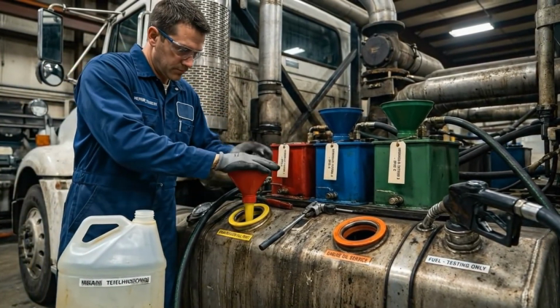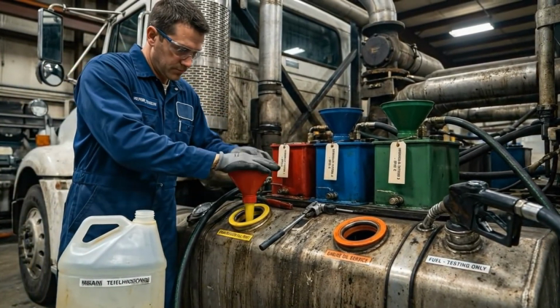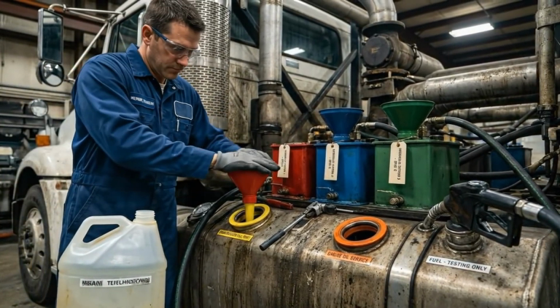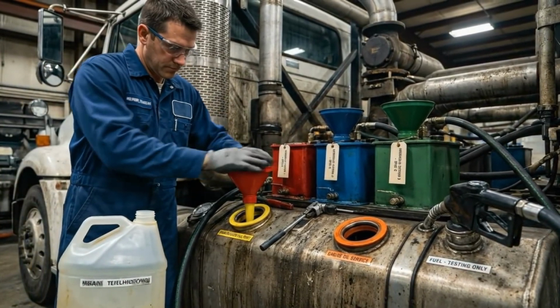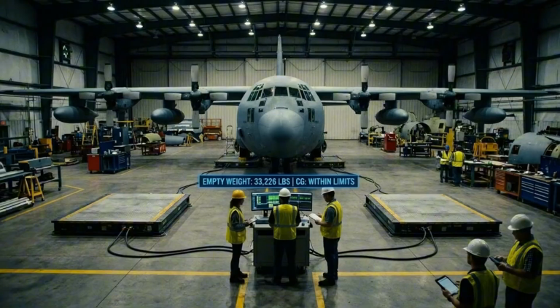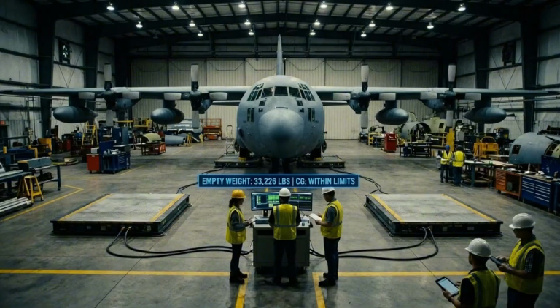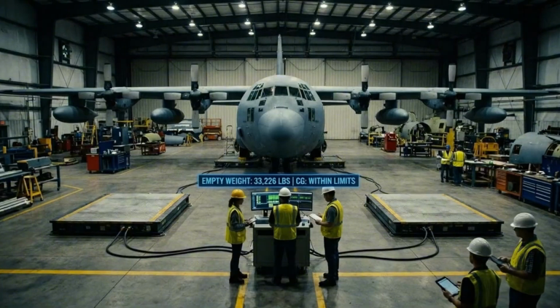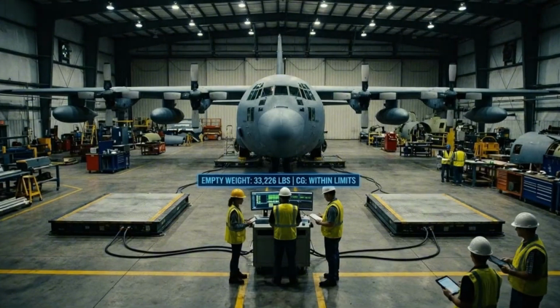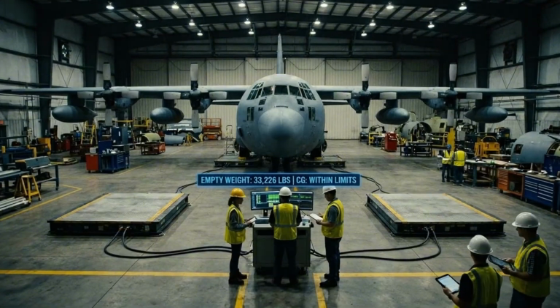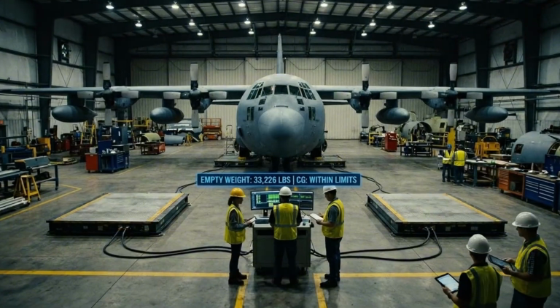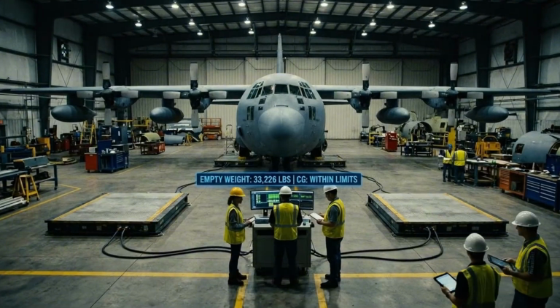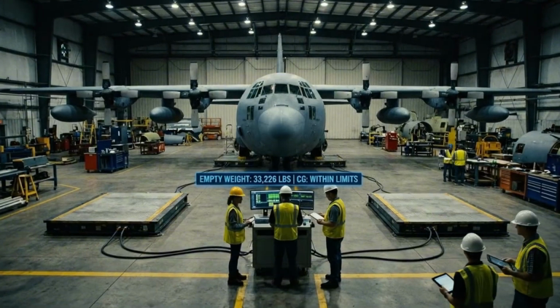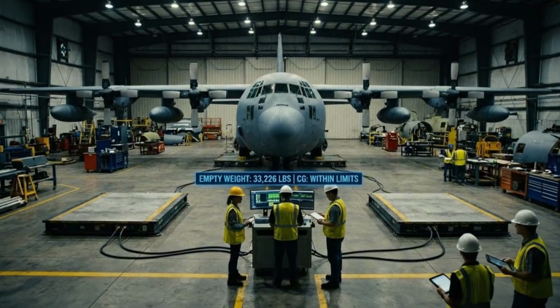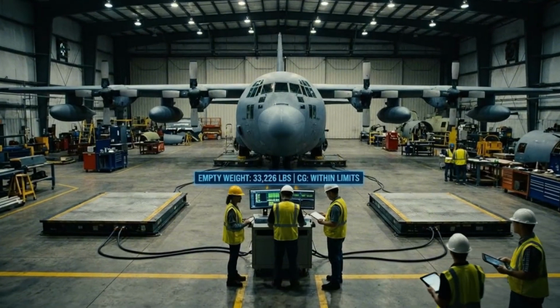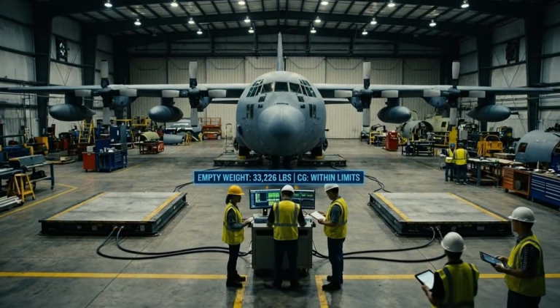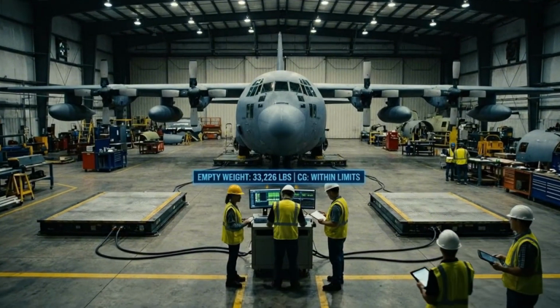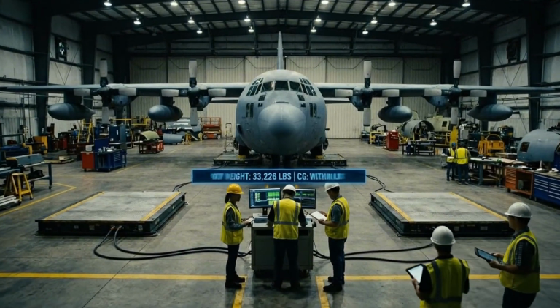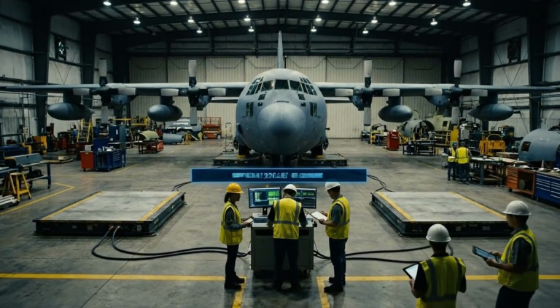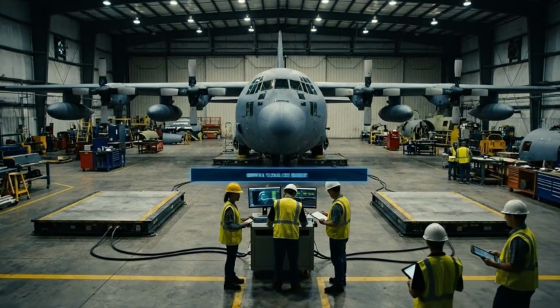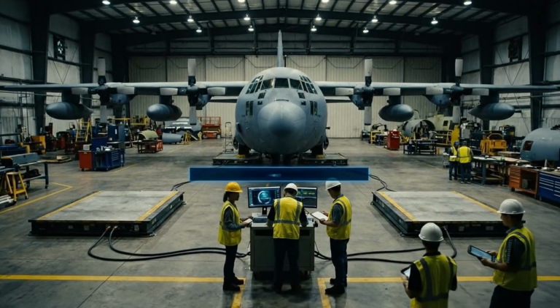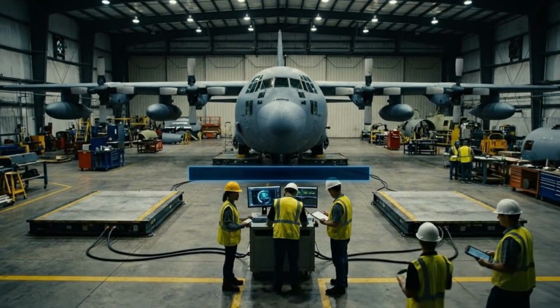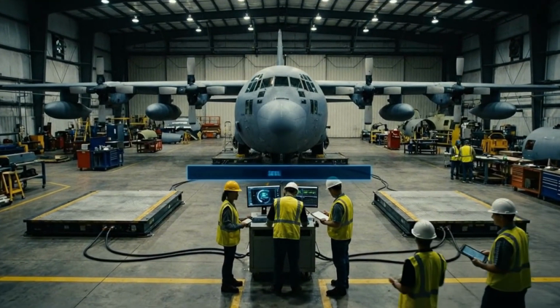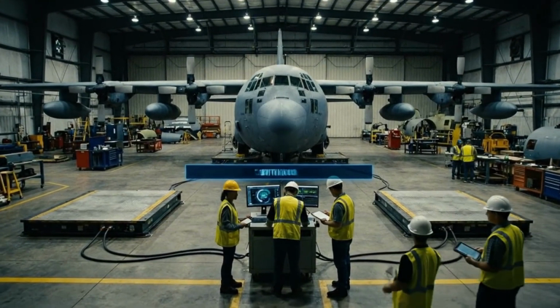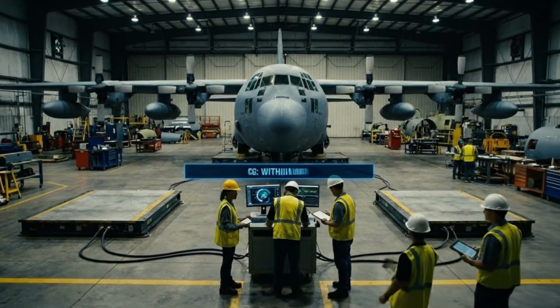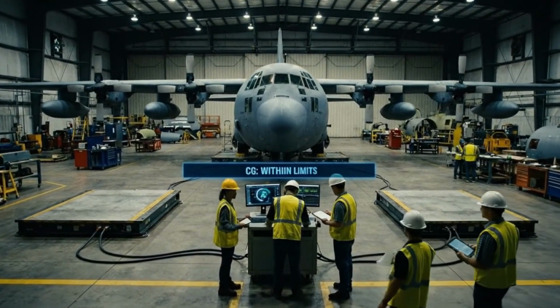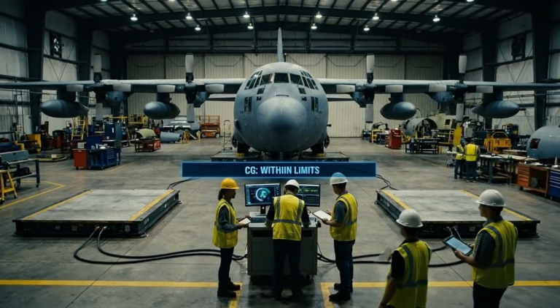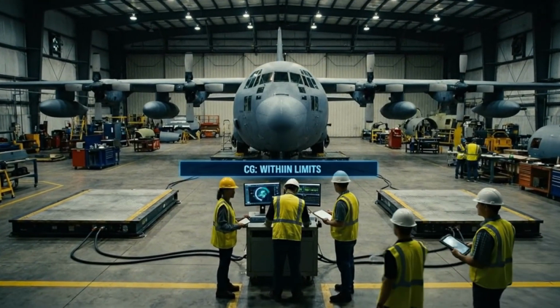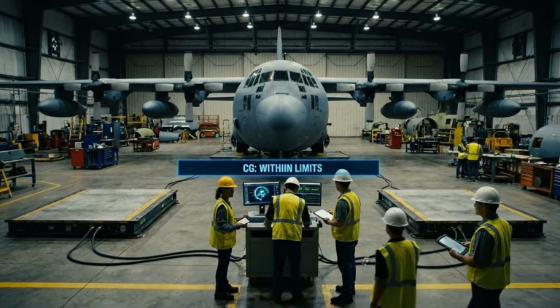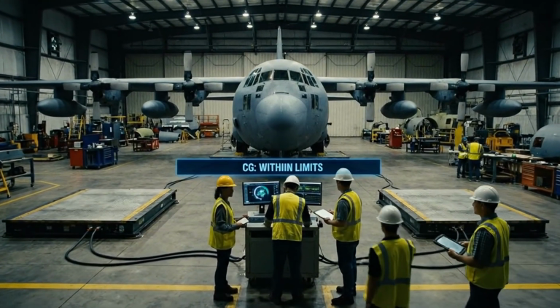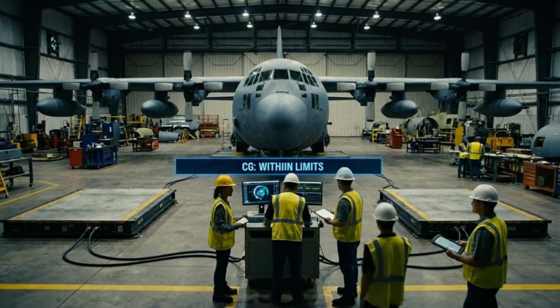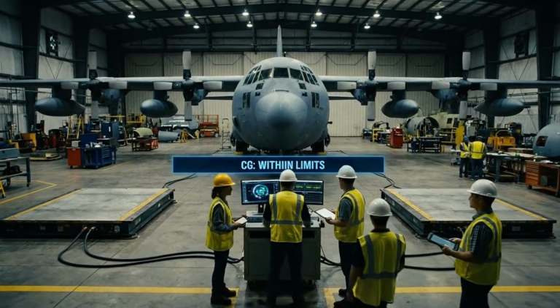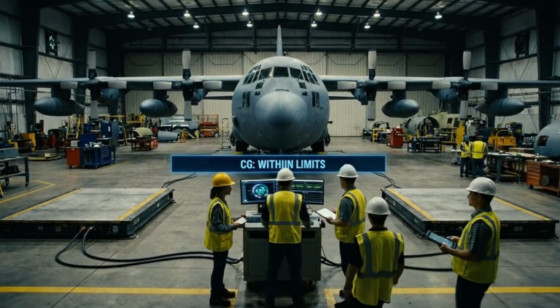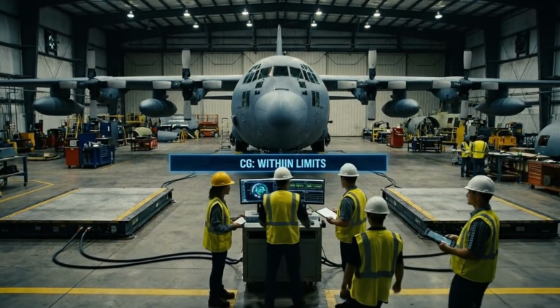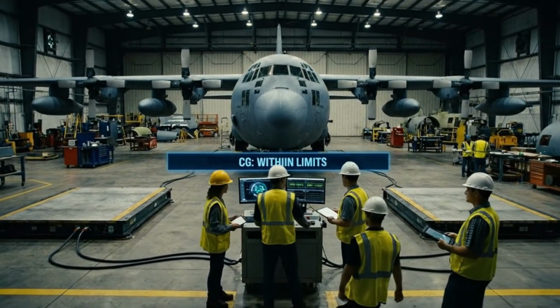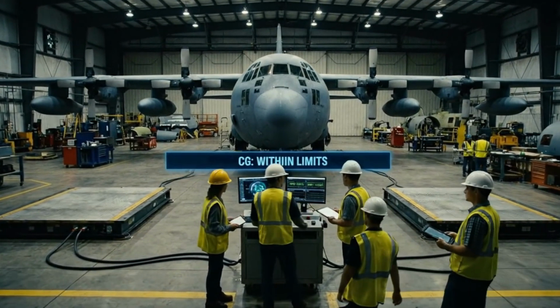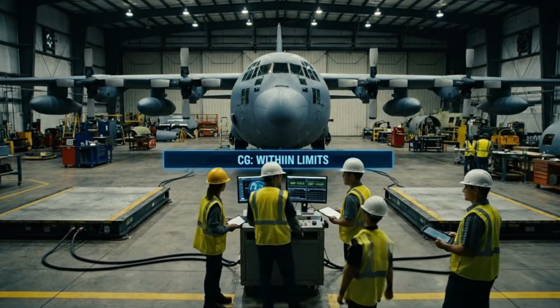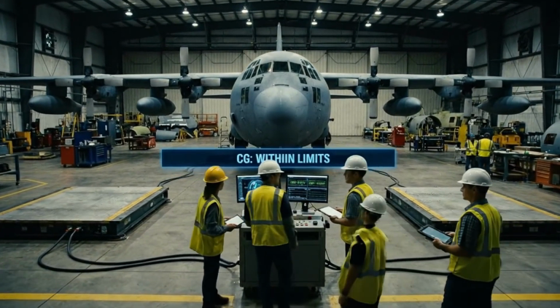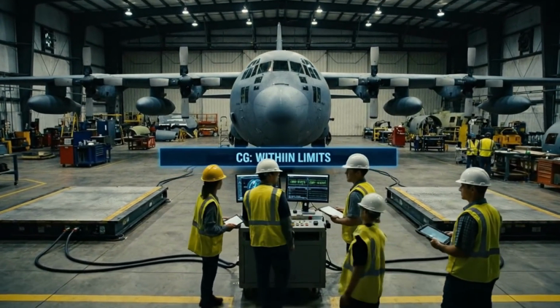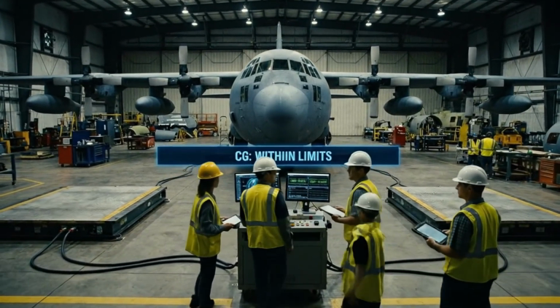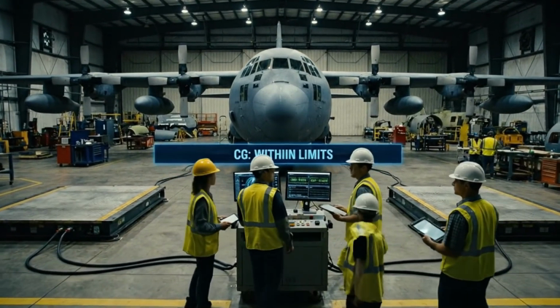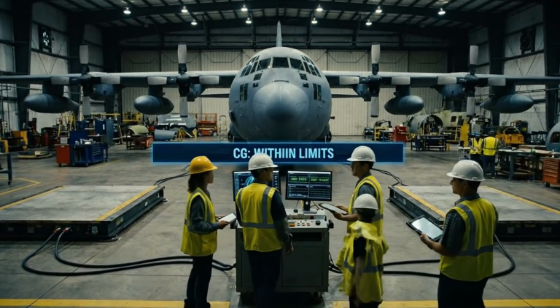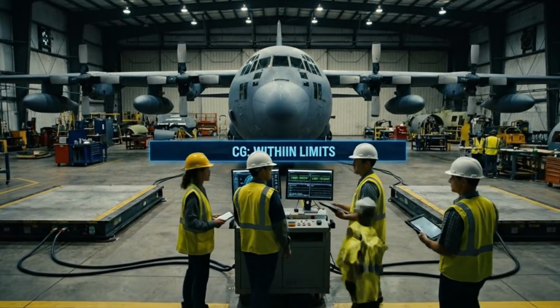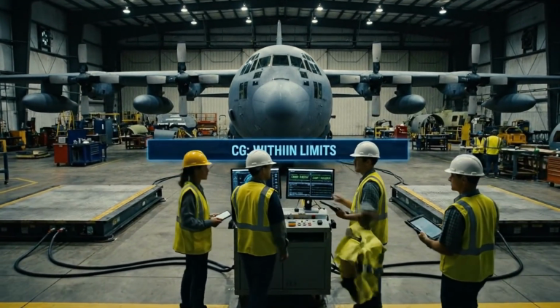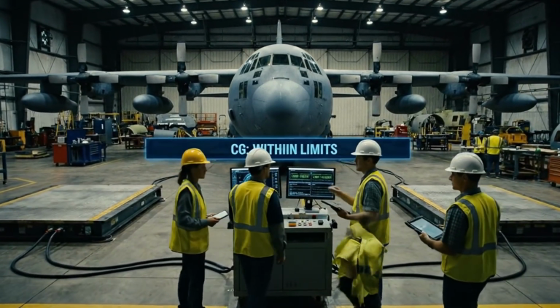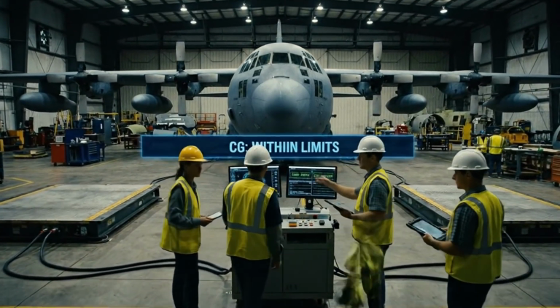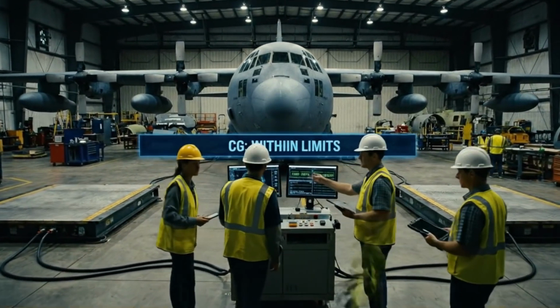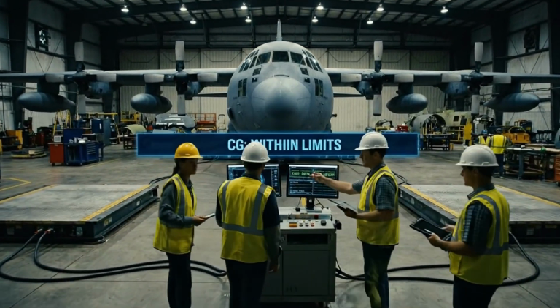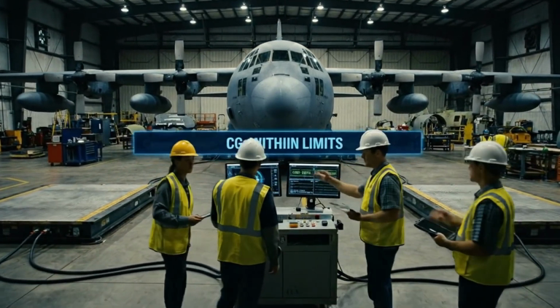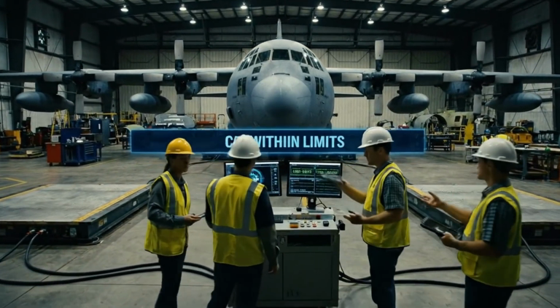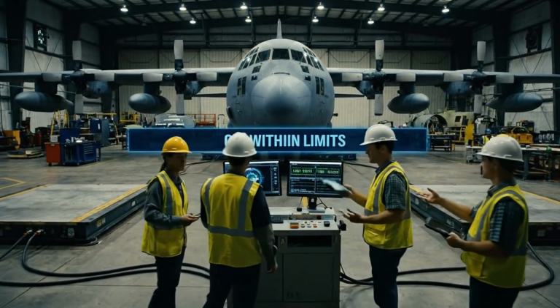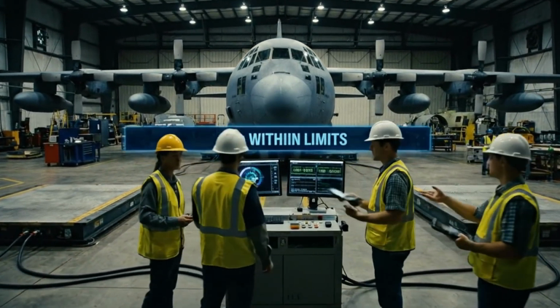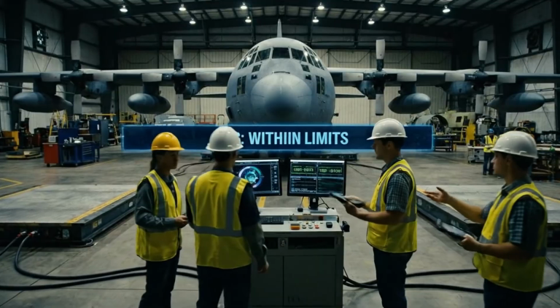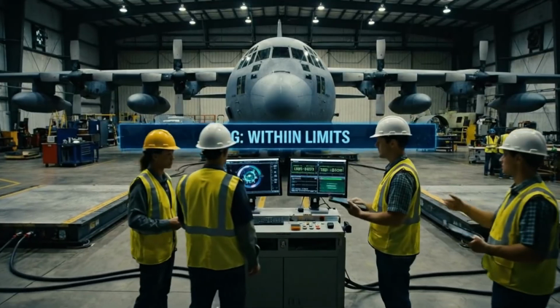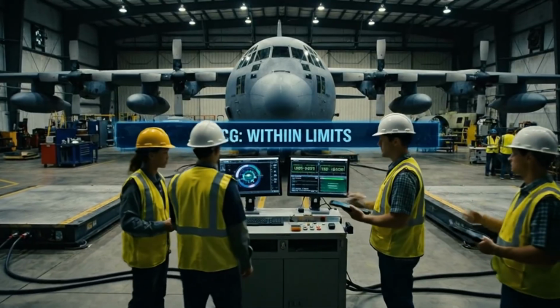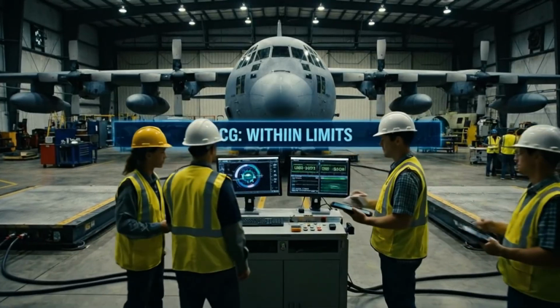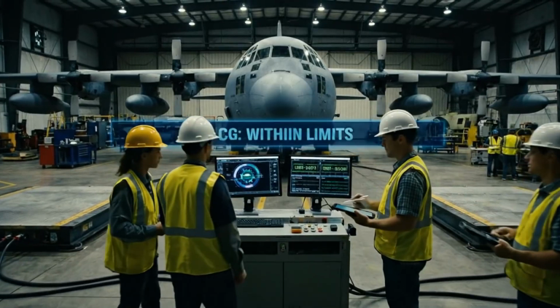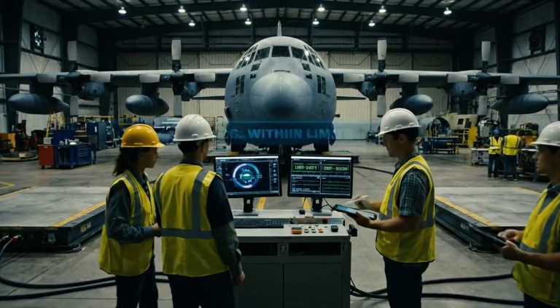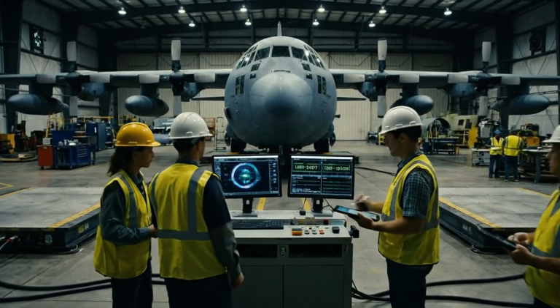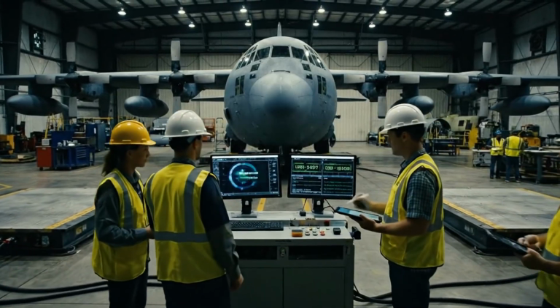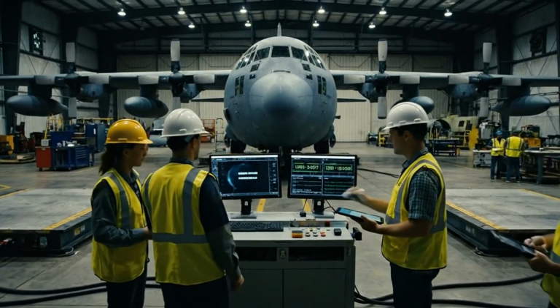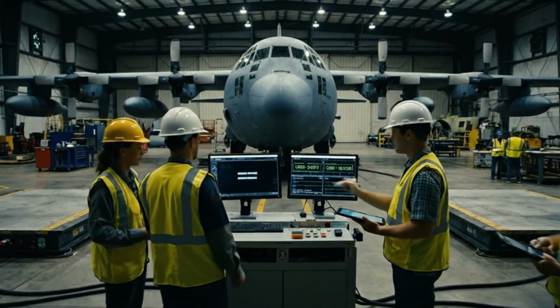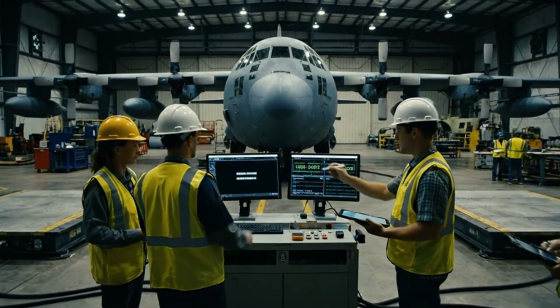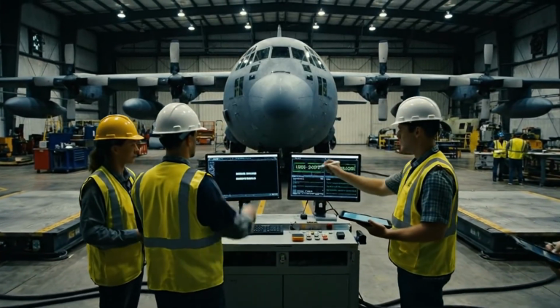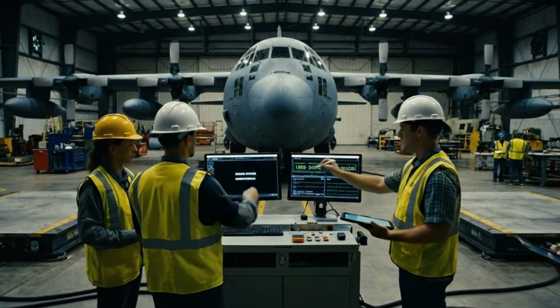Empty weight confirmed at 33,226. CG is within limits. Looks good. Signing off on the tablet now.